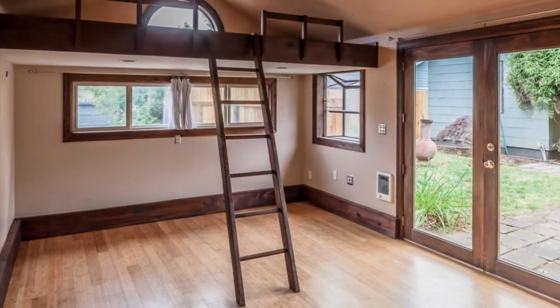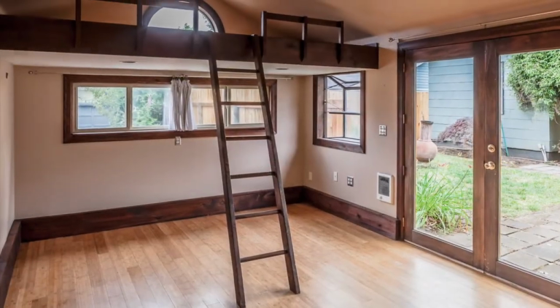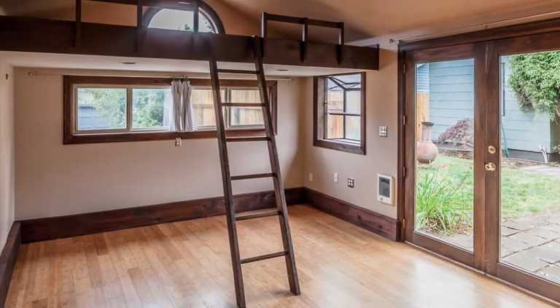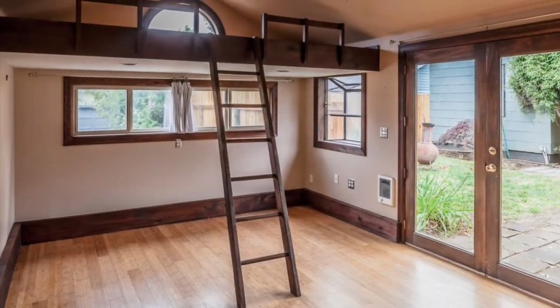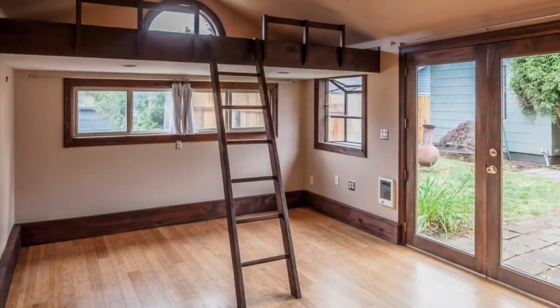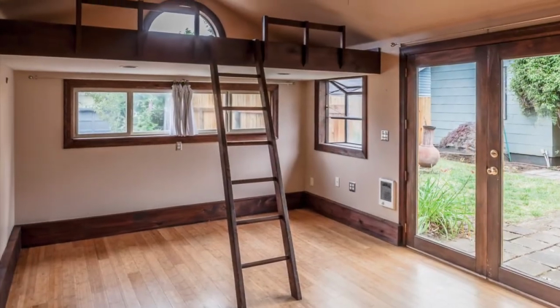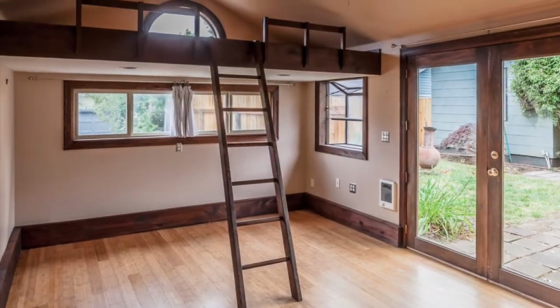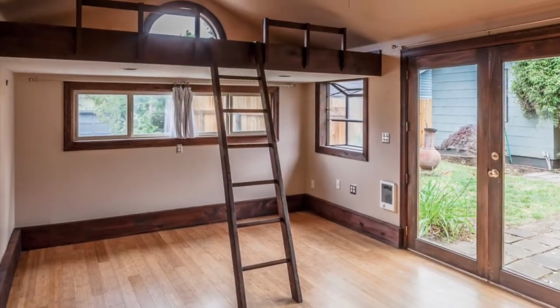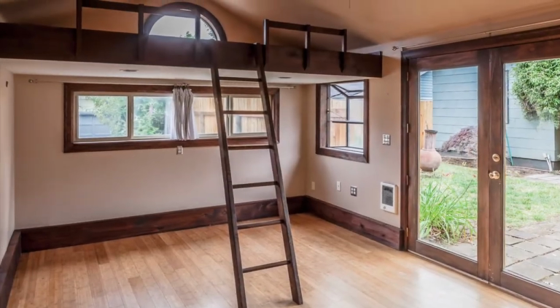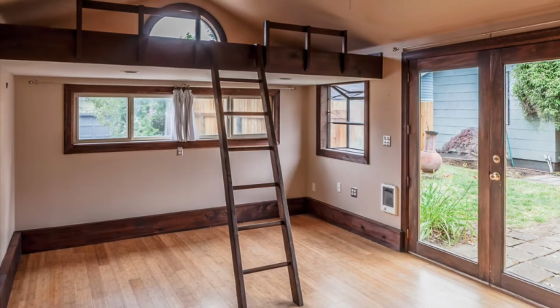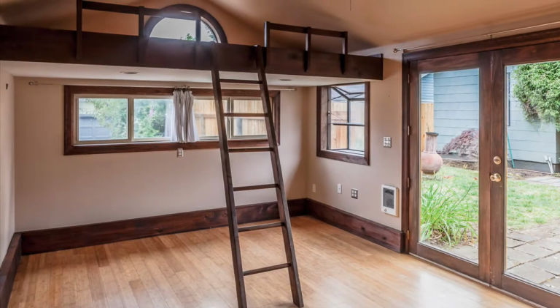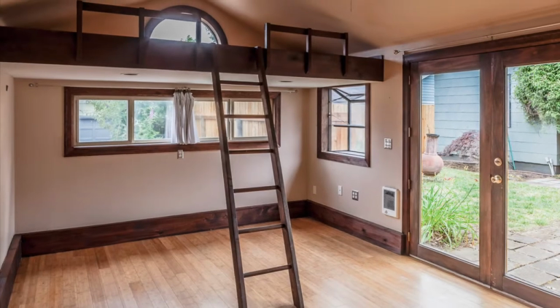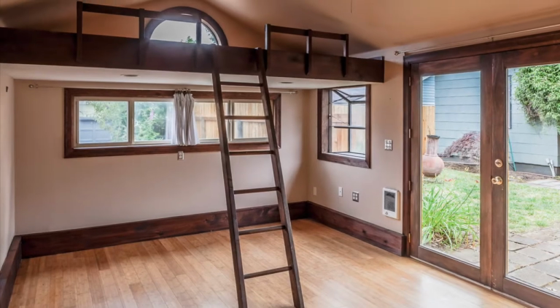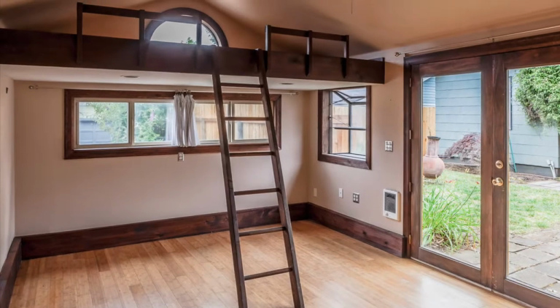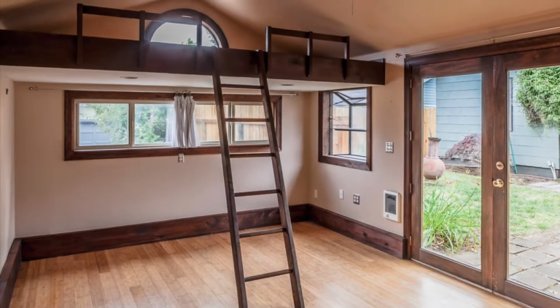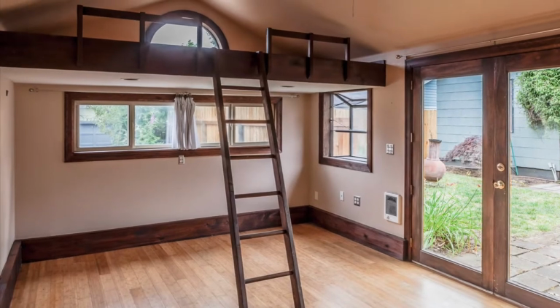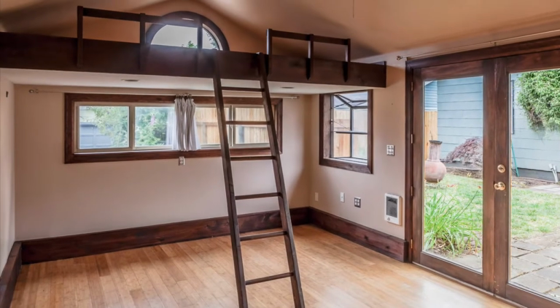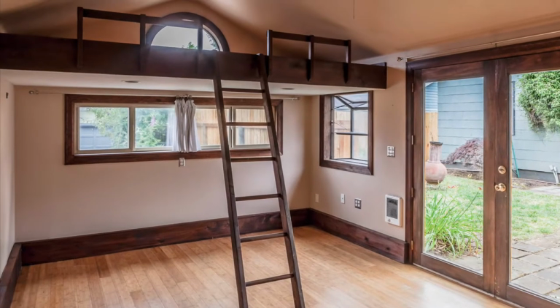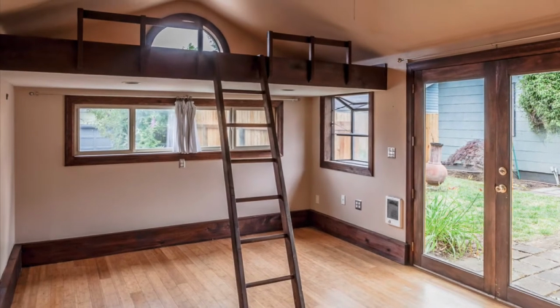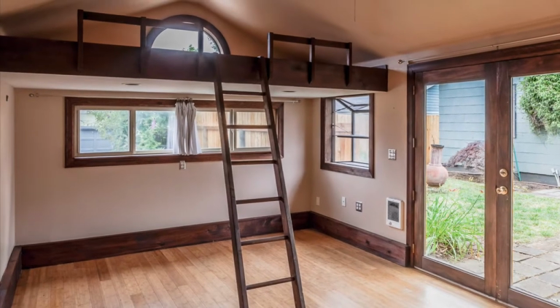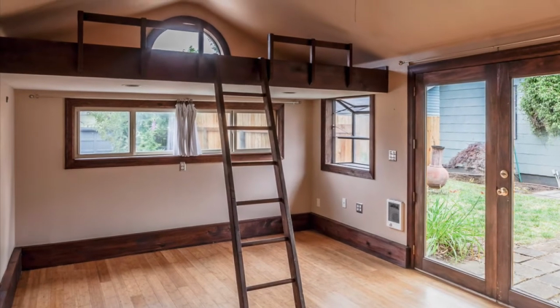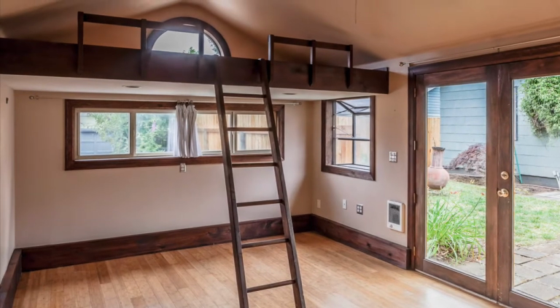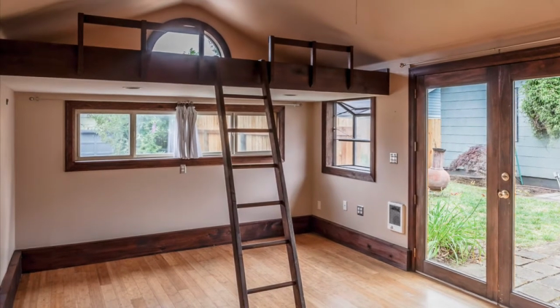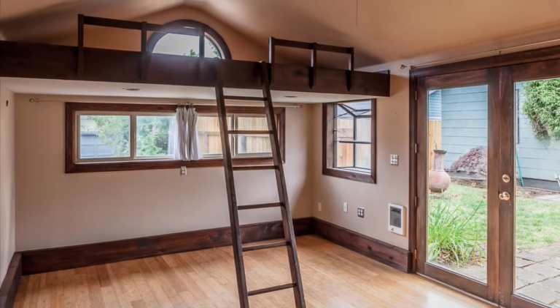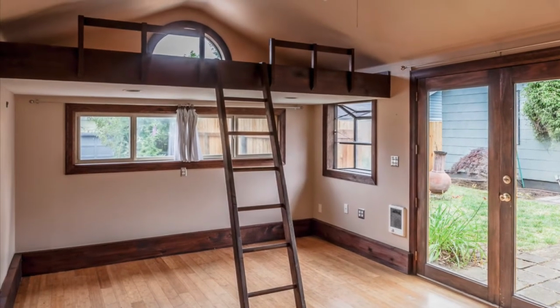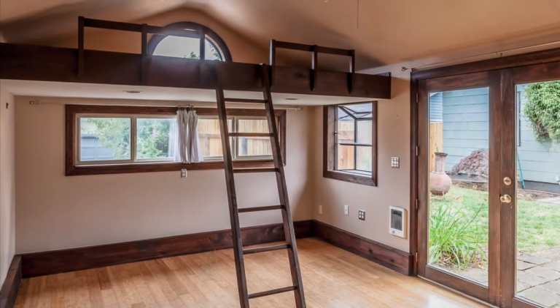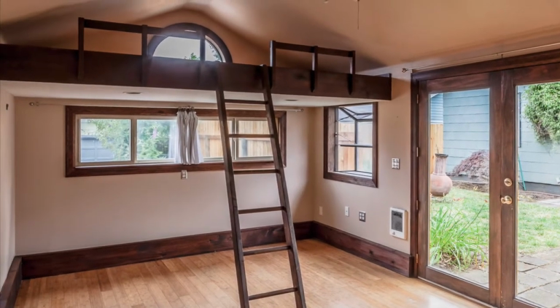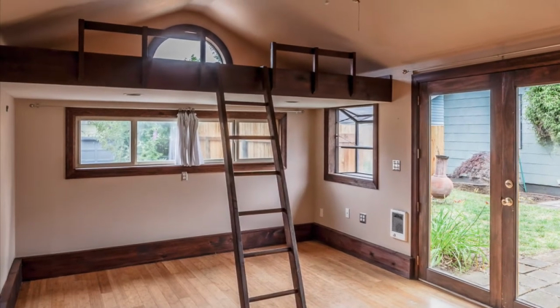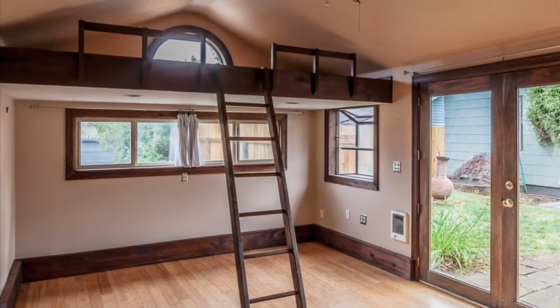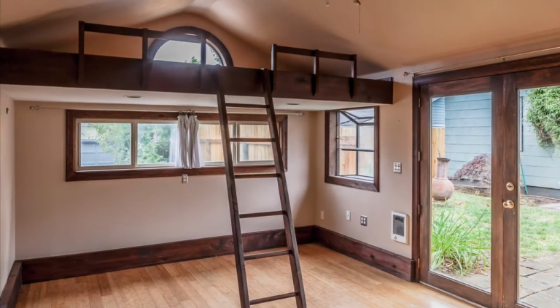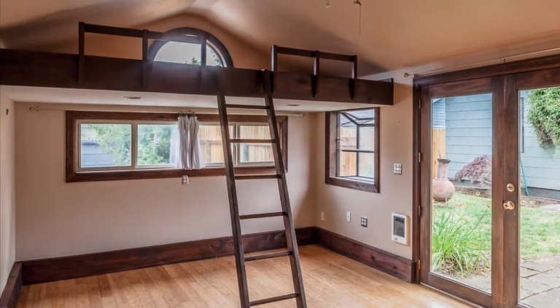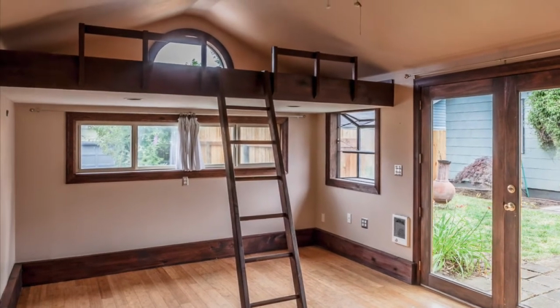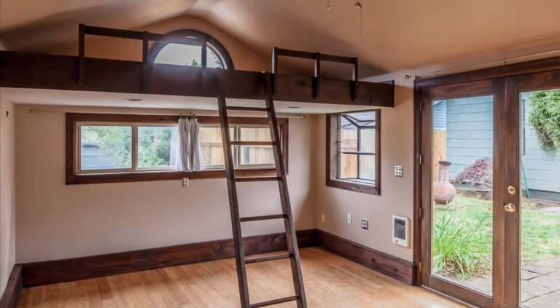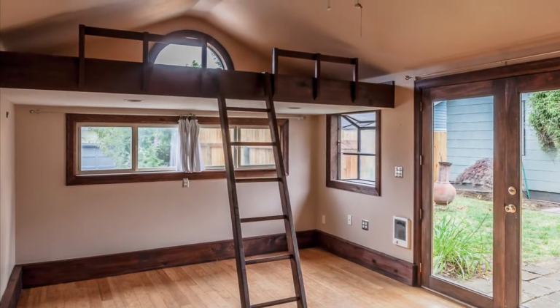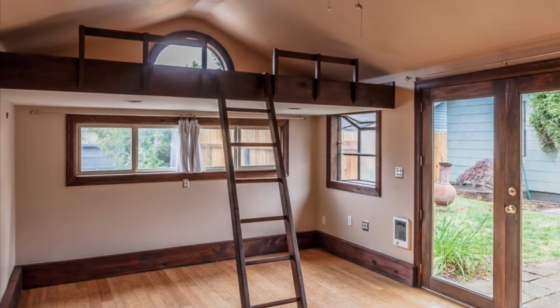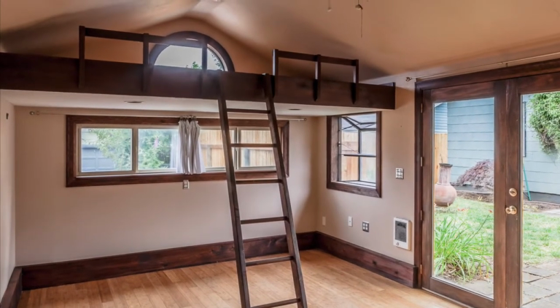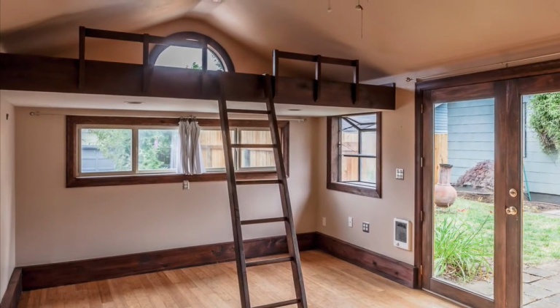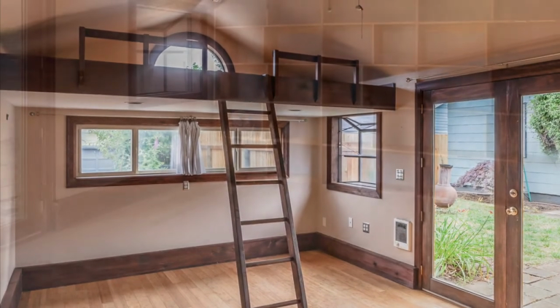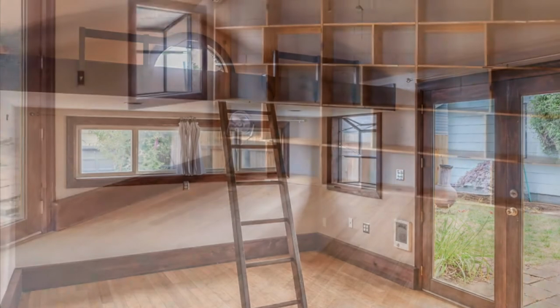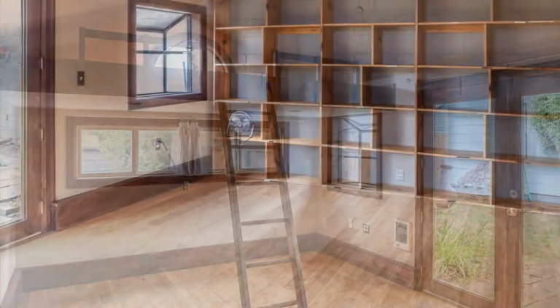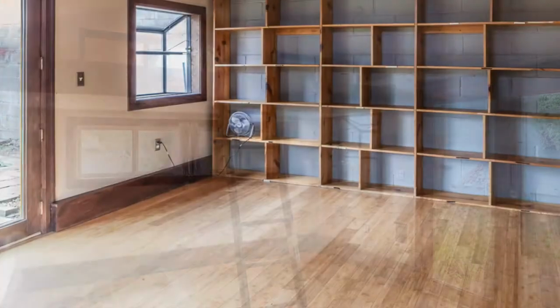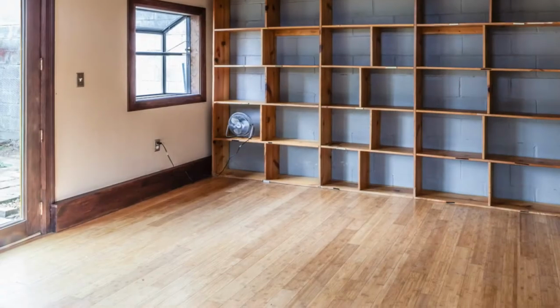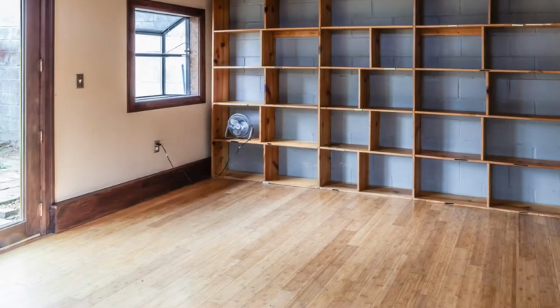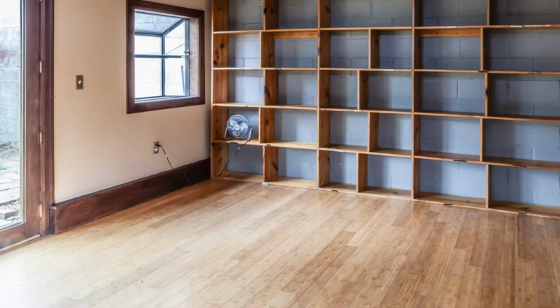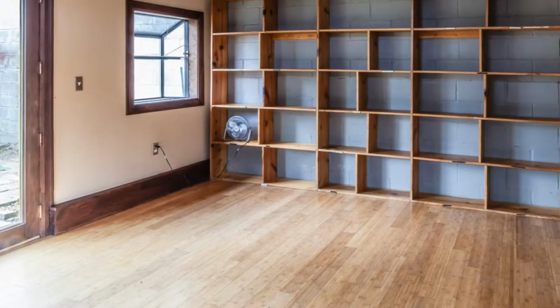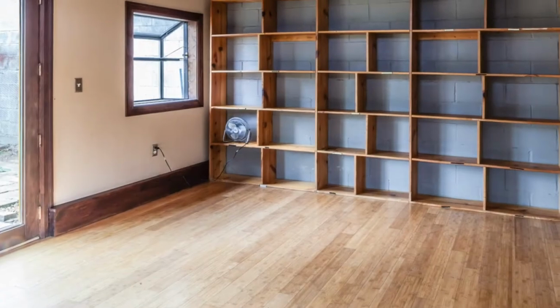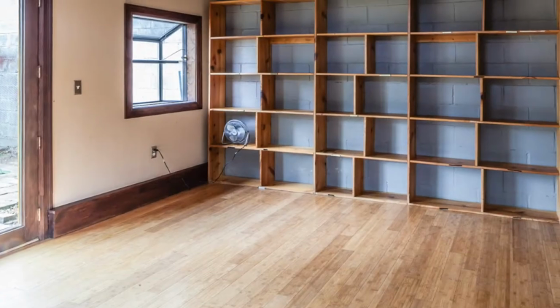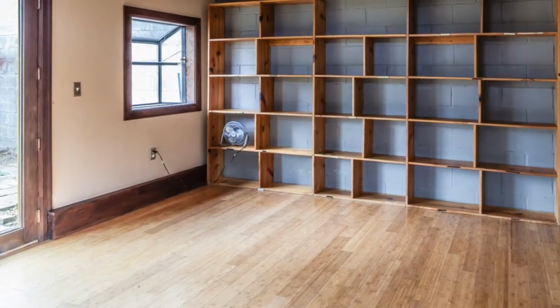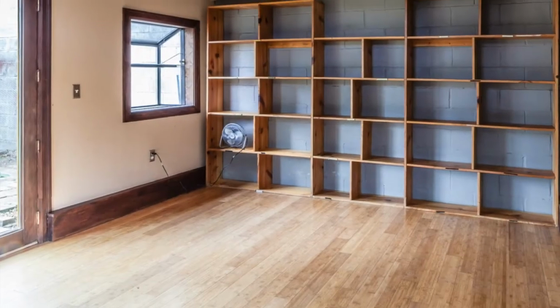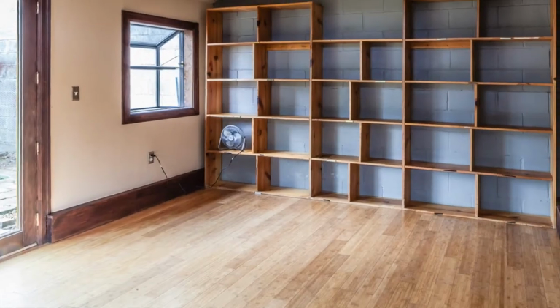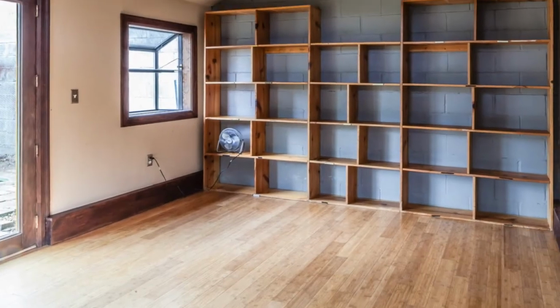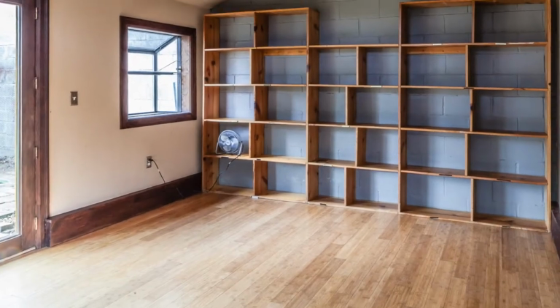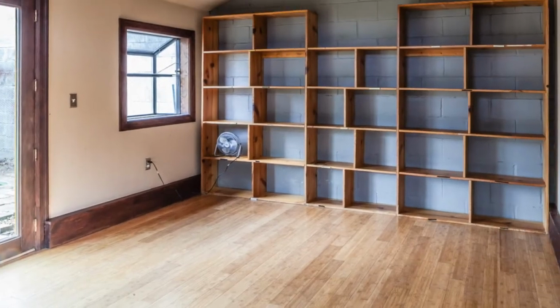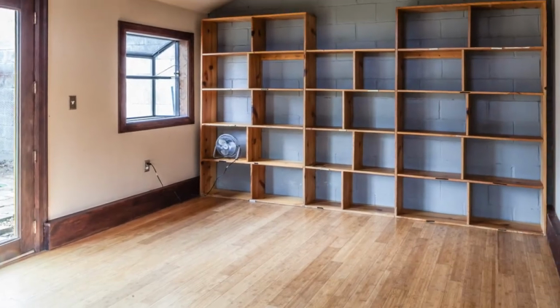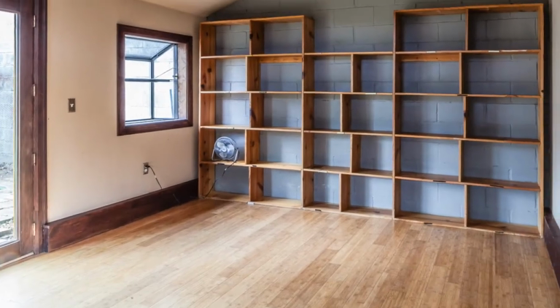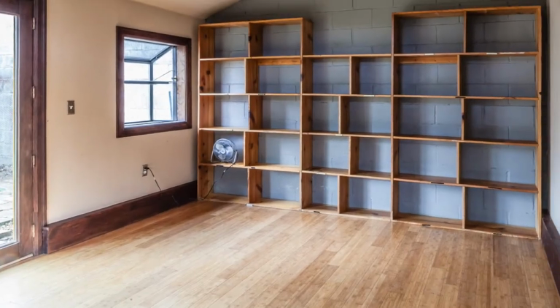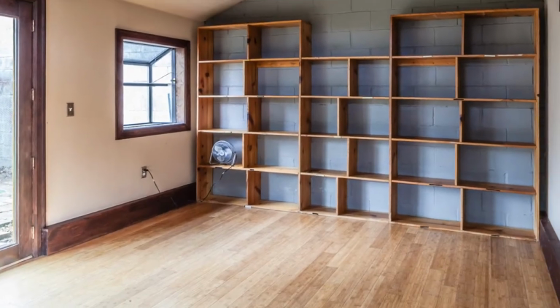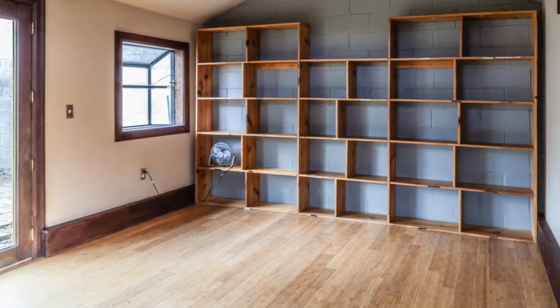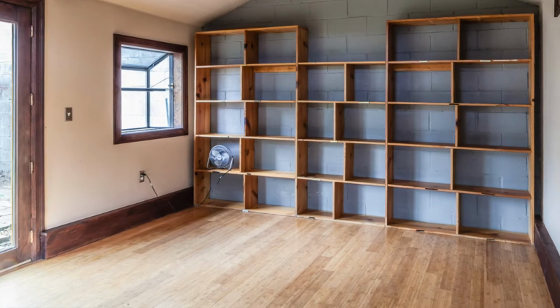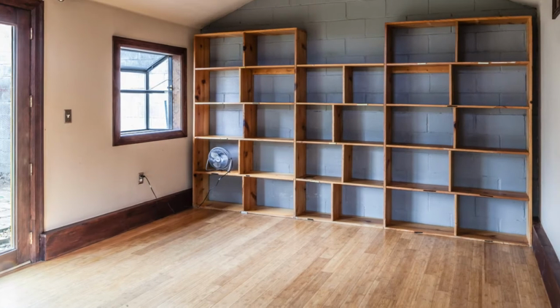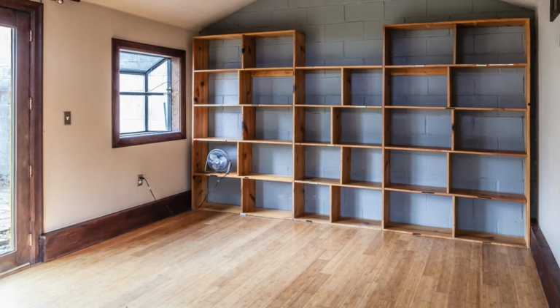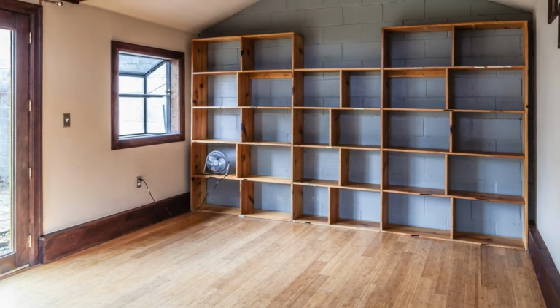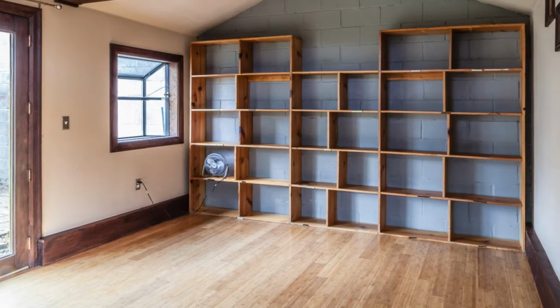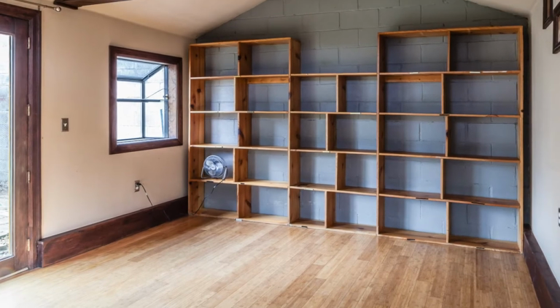There's even a converted garage in the backyard, now an art studio with power and reclaimed bookshelves from Powell's Books.